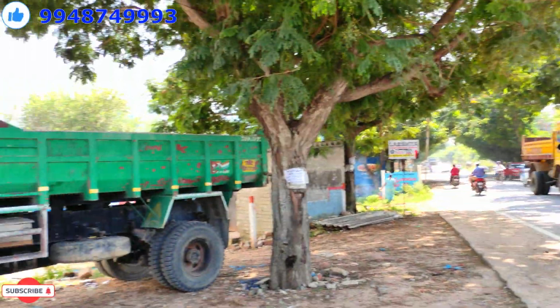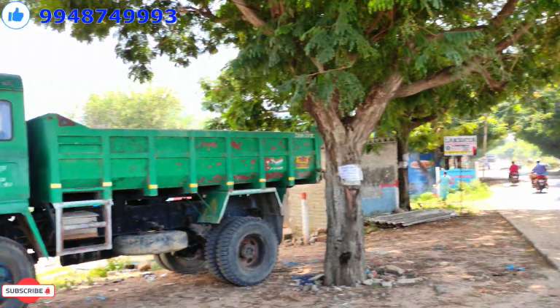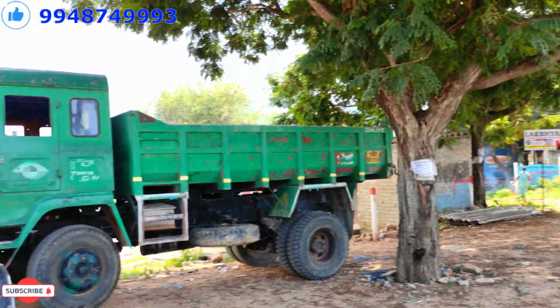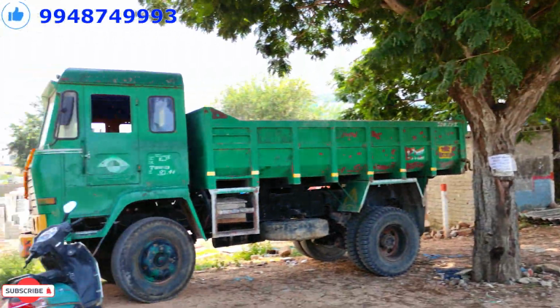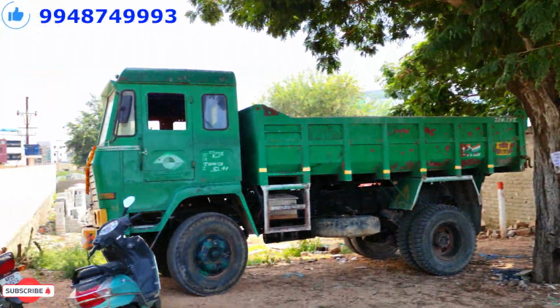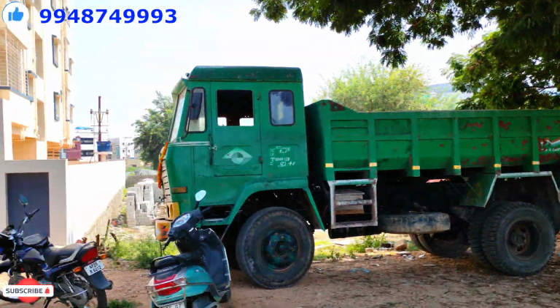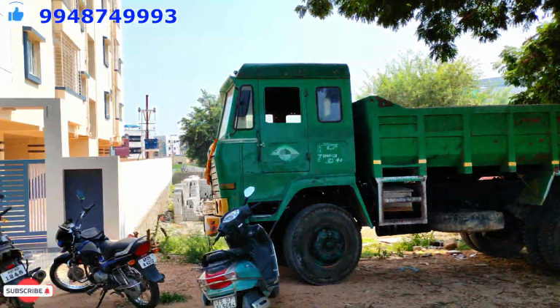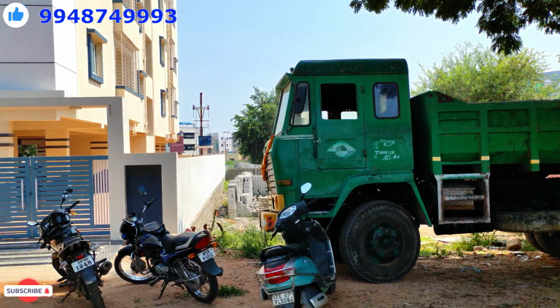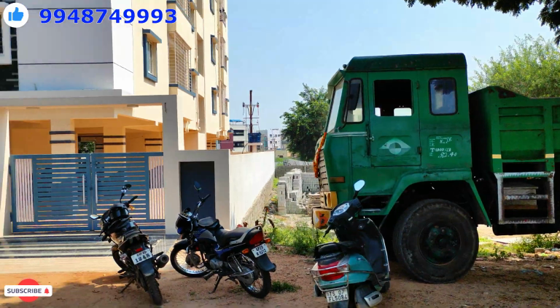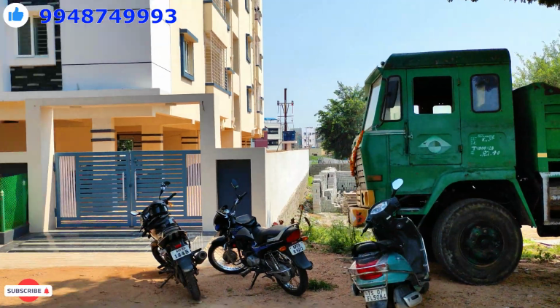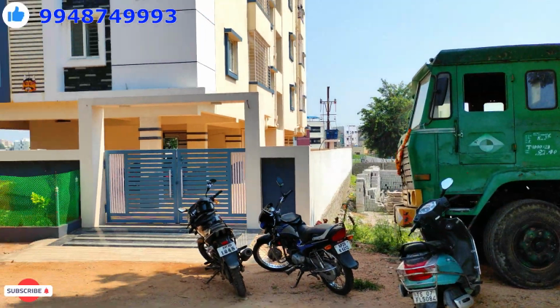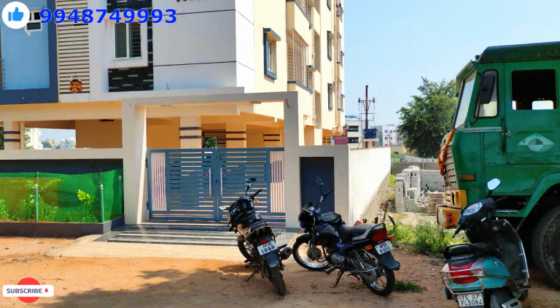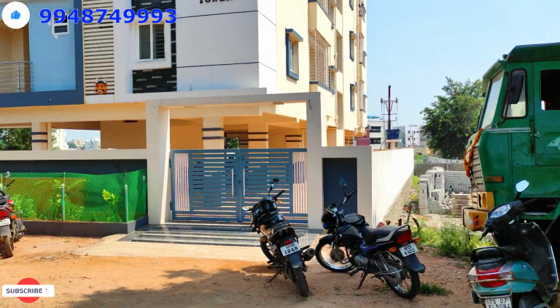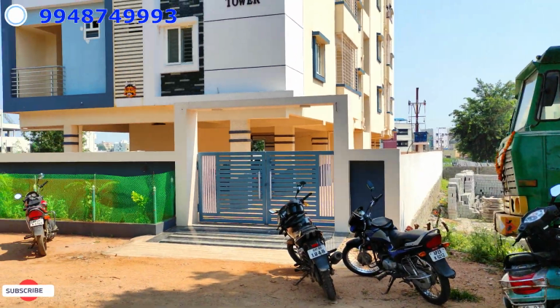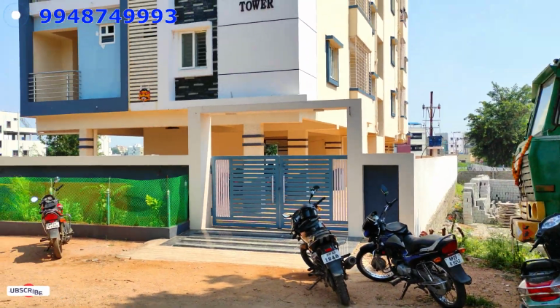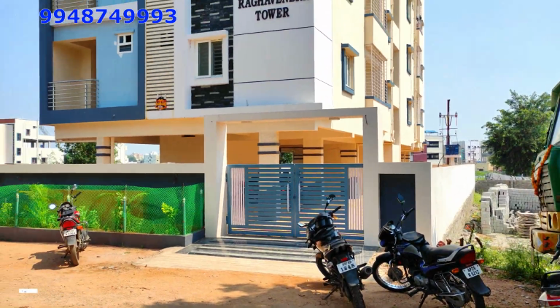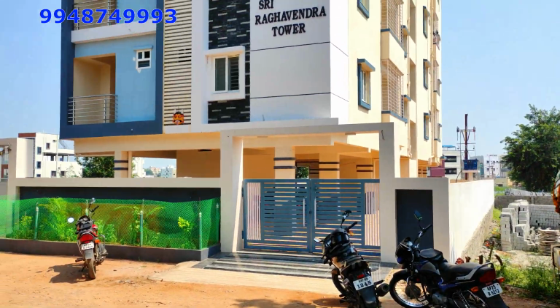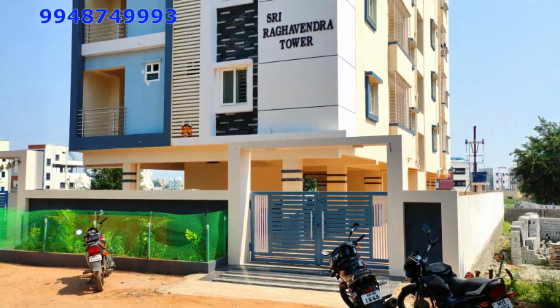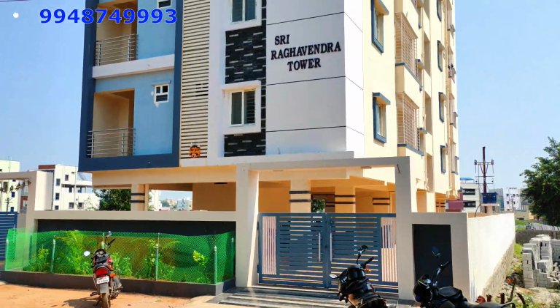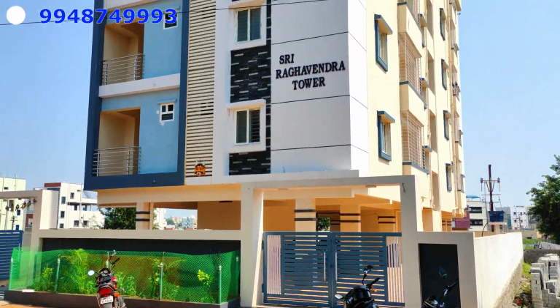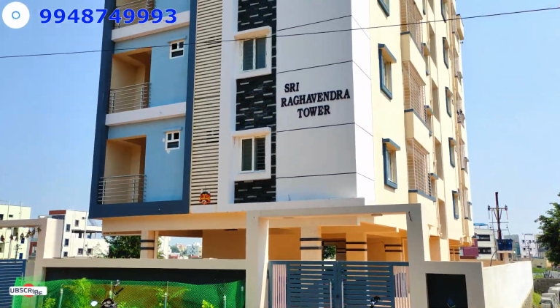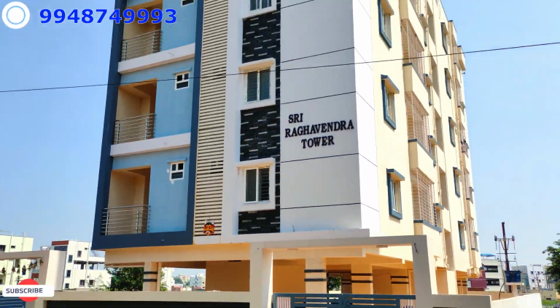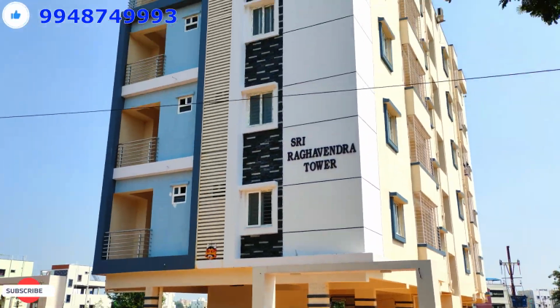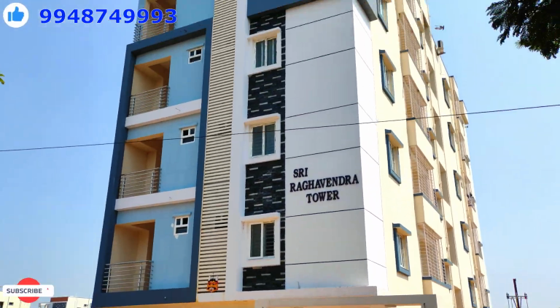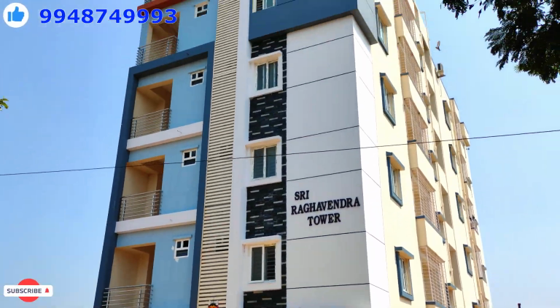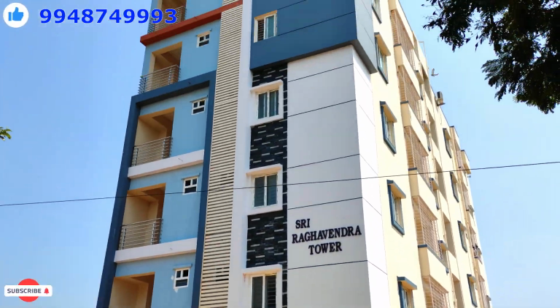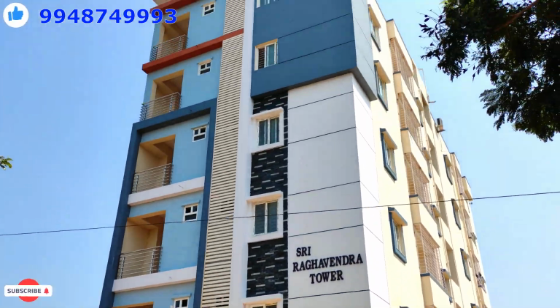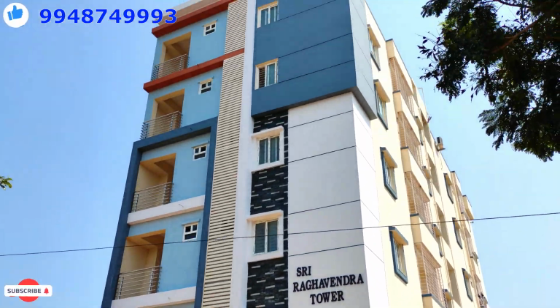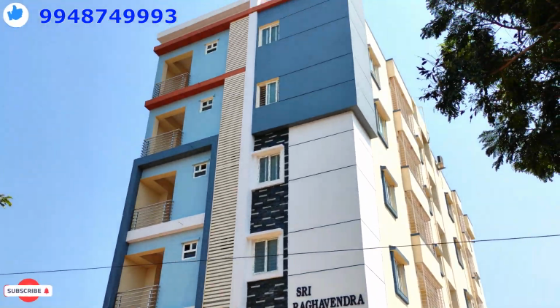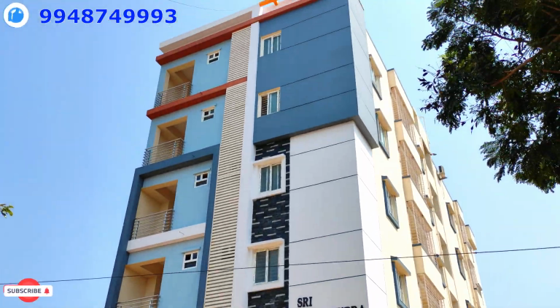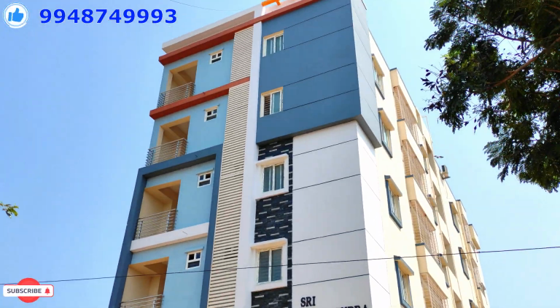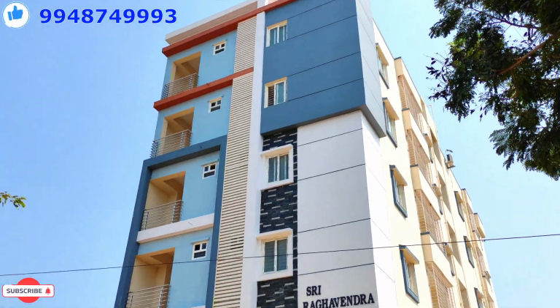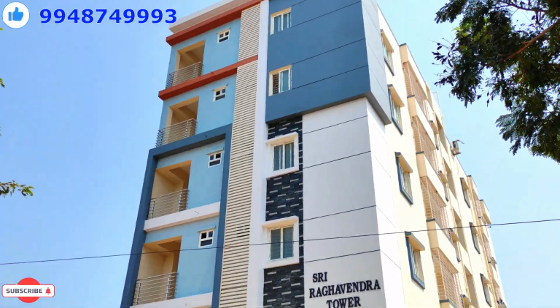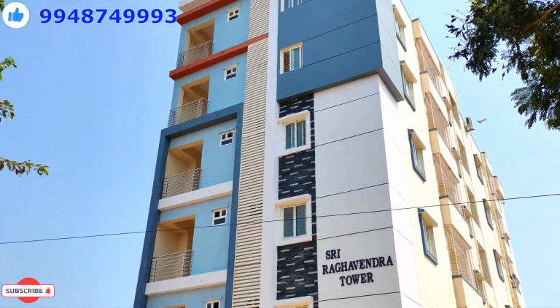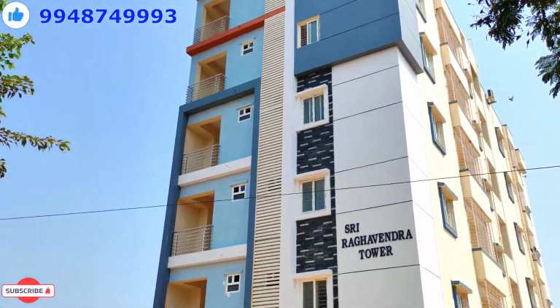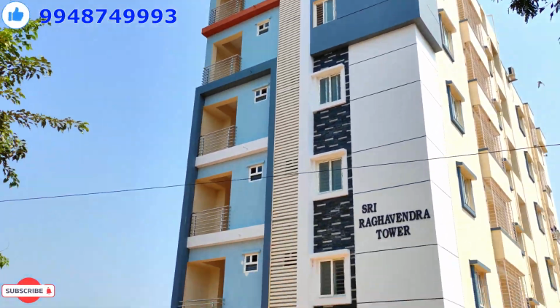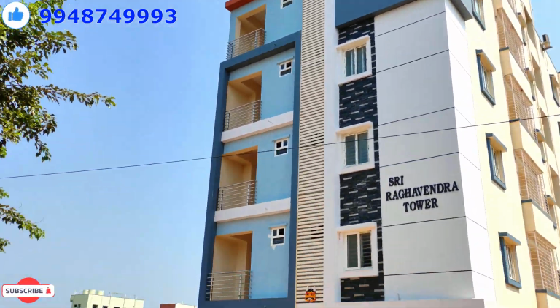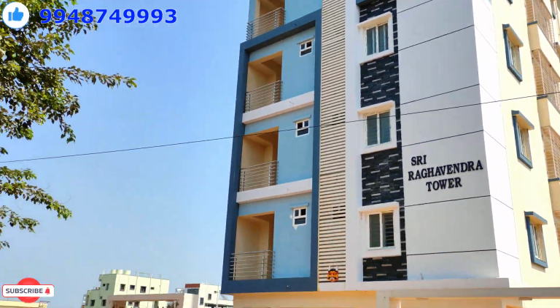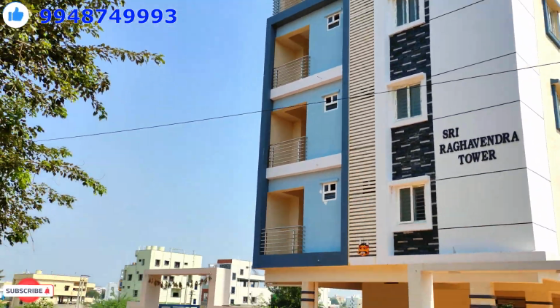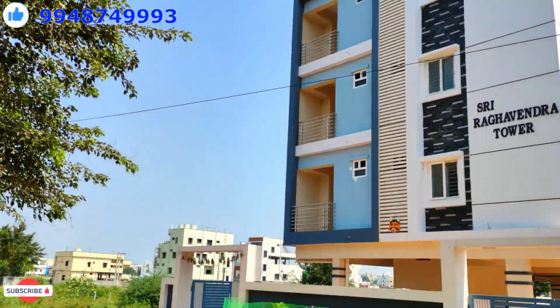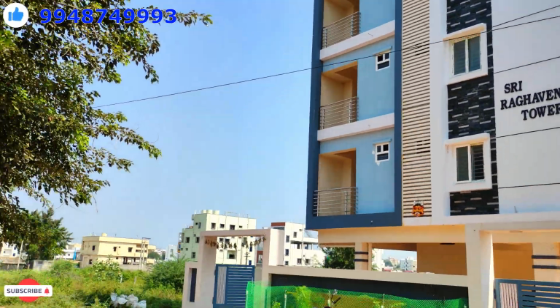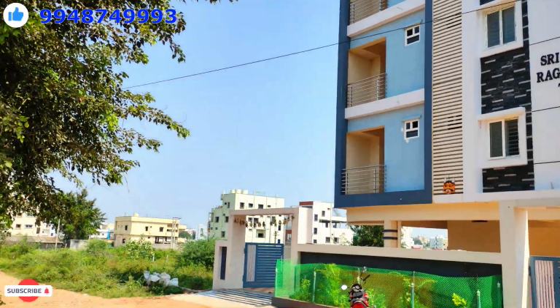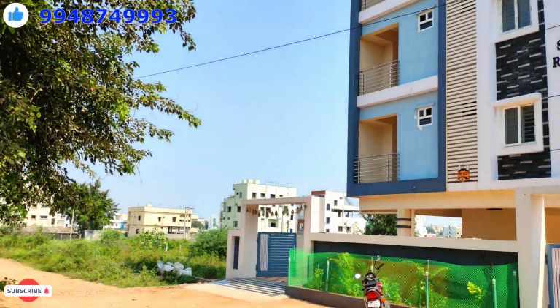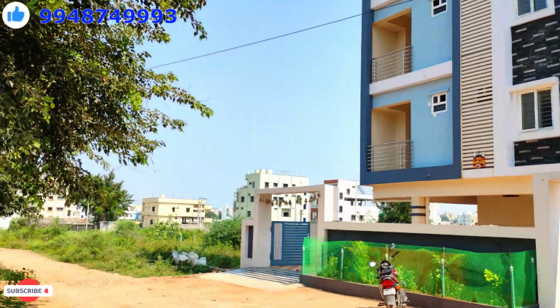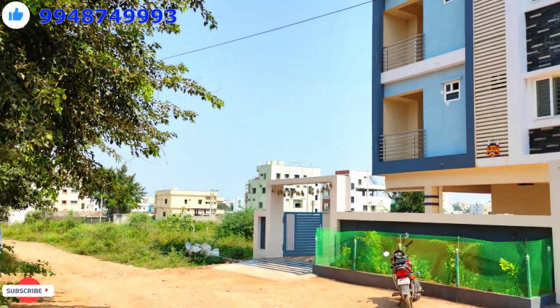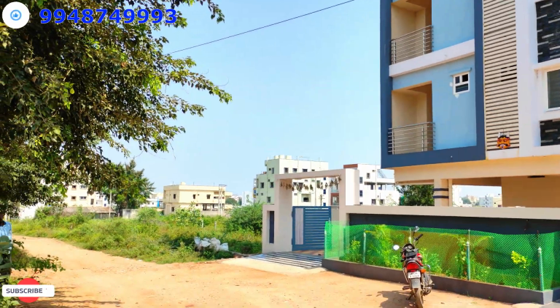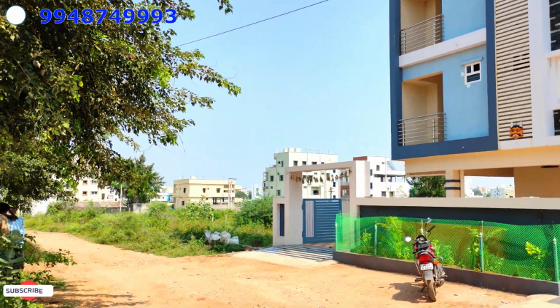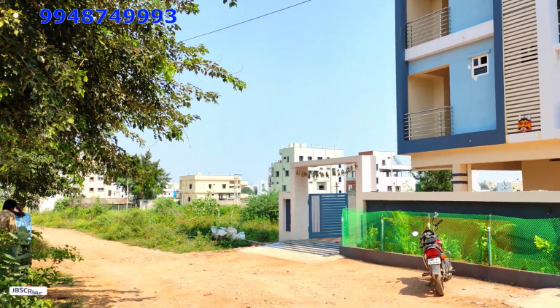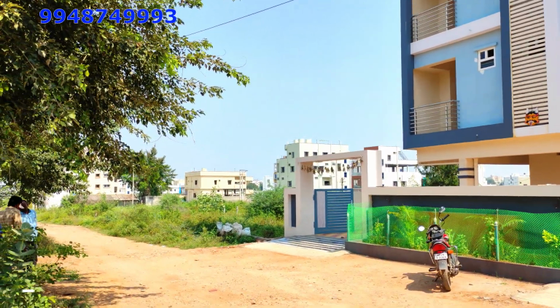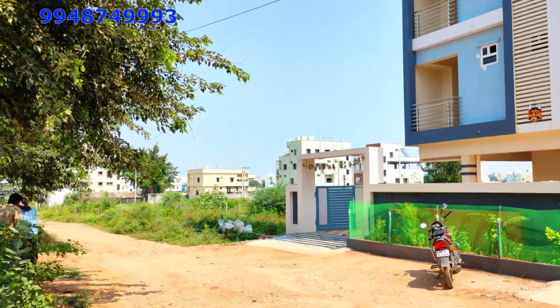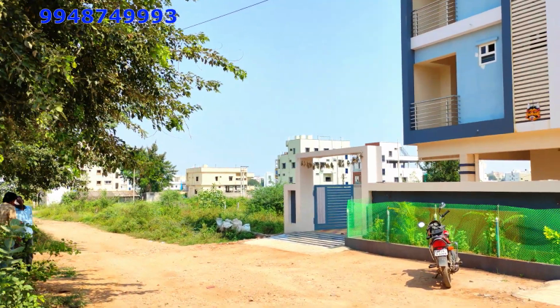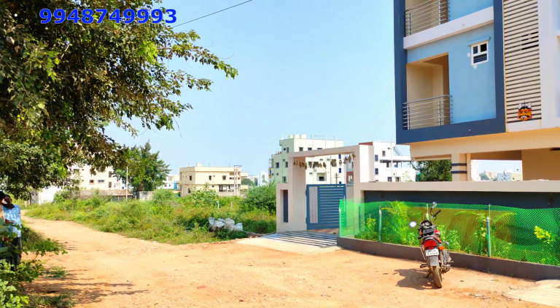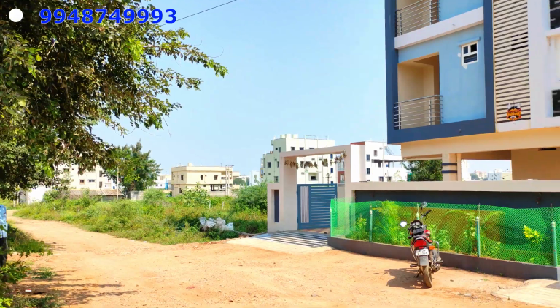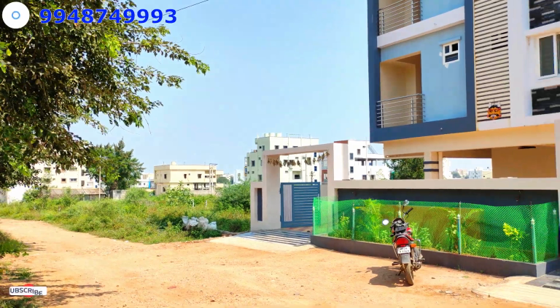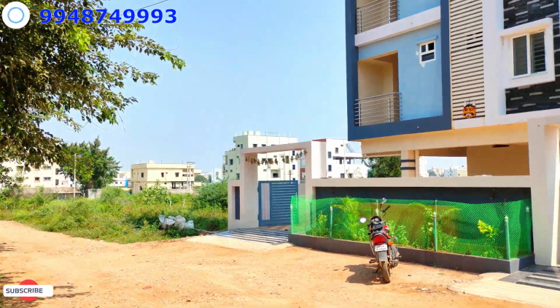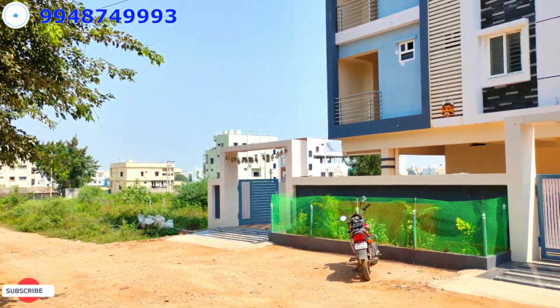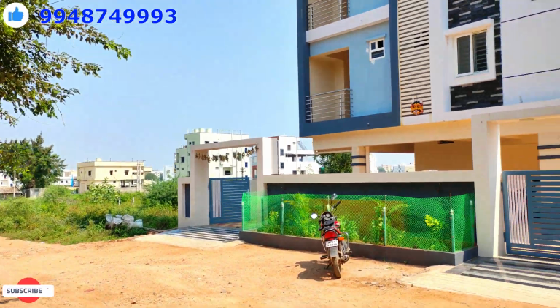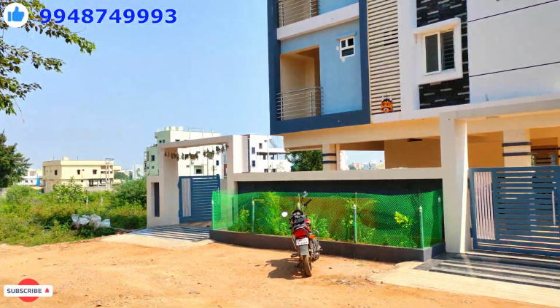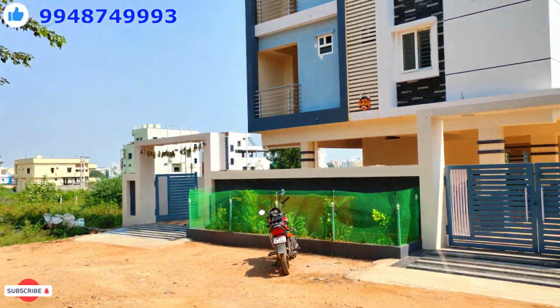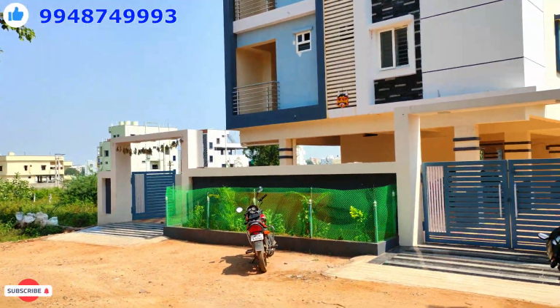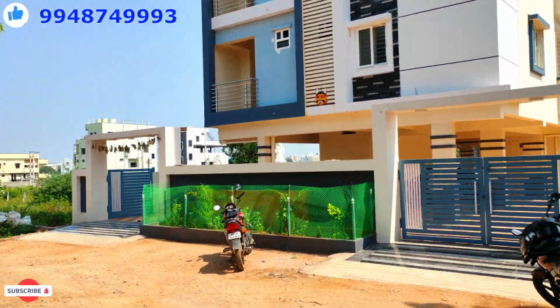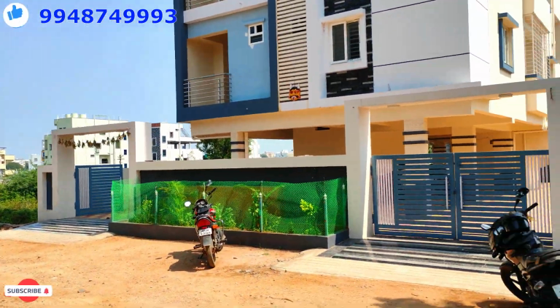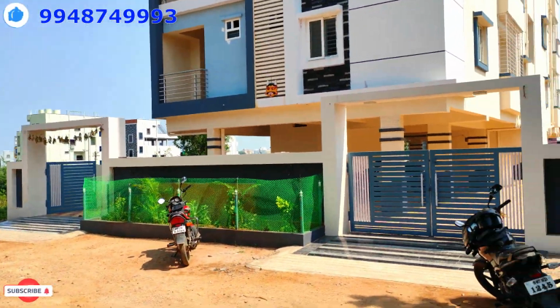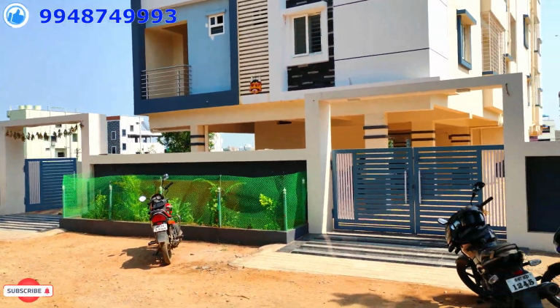There are 30 feet in the apartment. There are gates in the east facing and west facing. This apartment is 600 square yards.